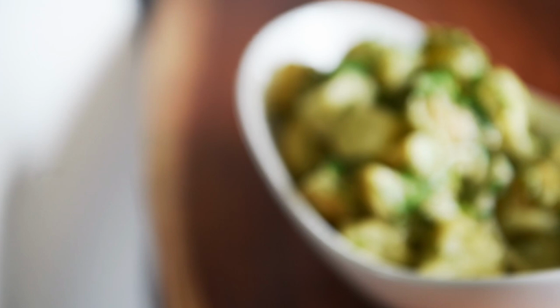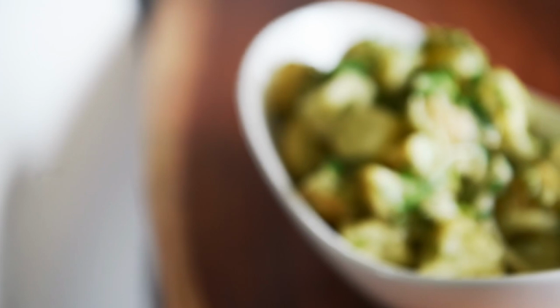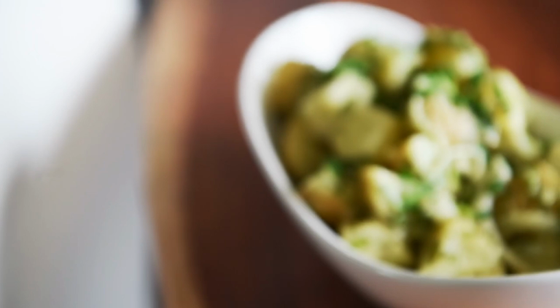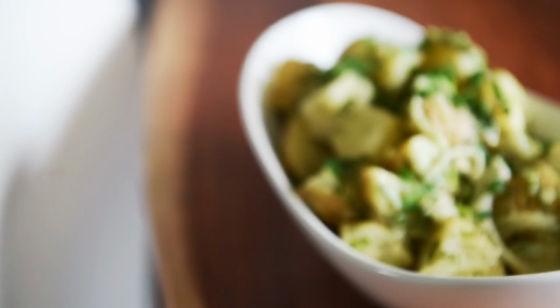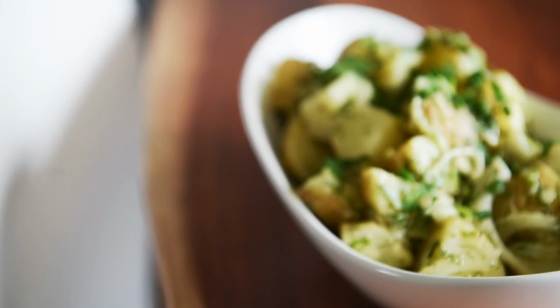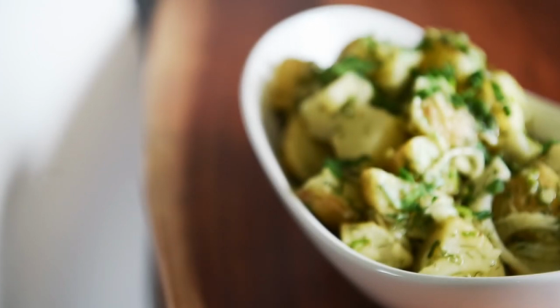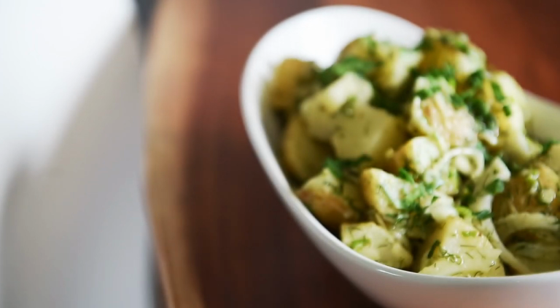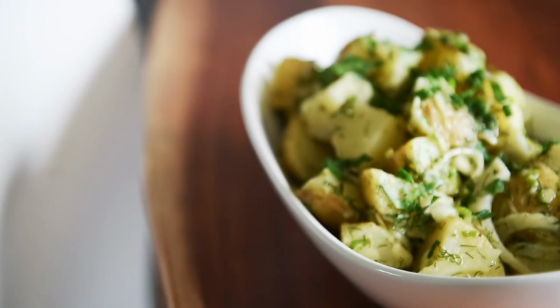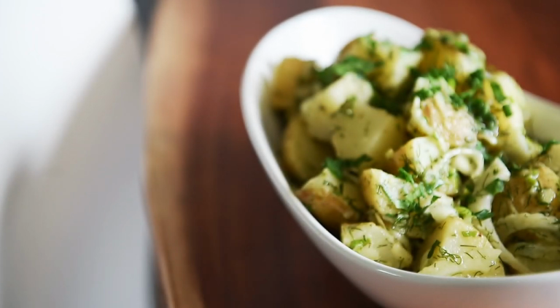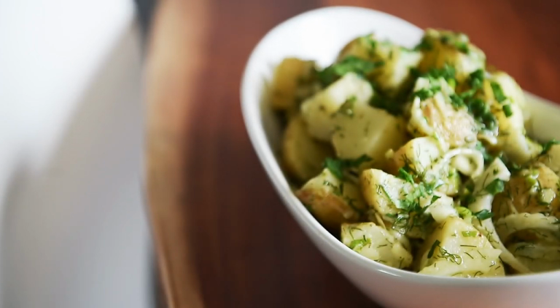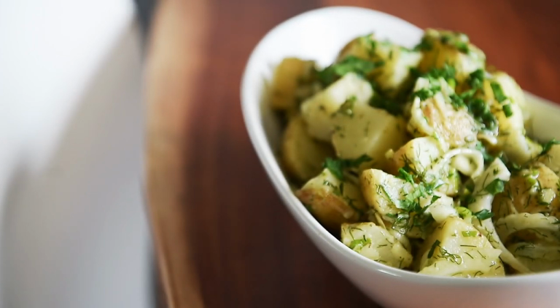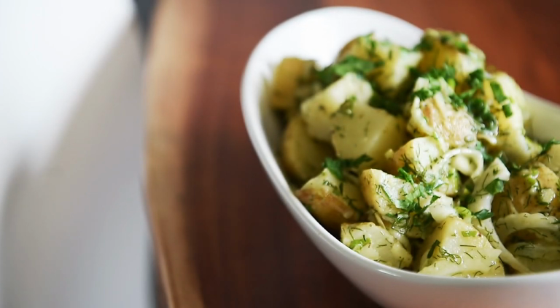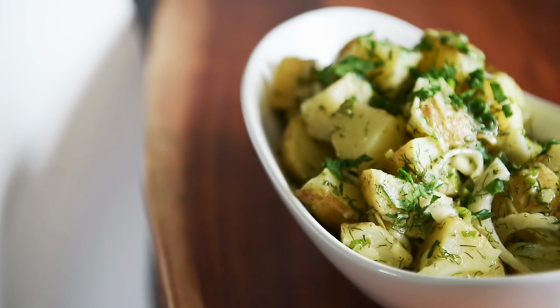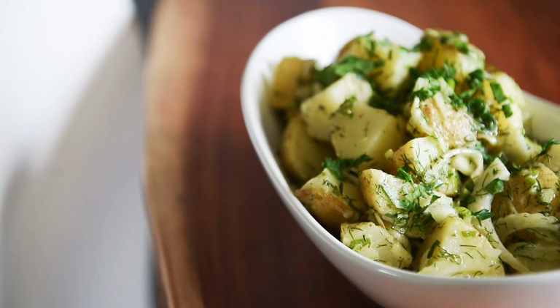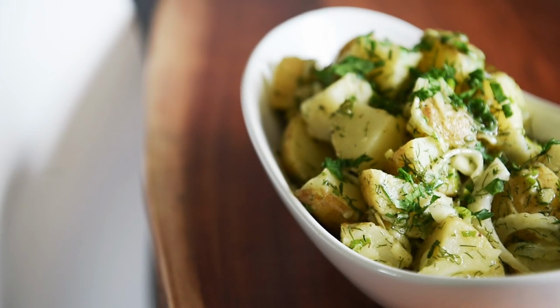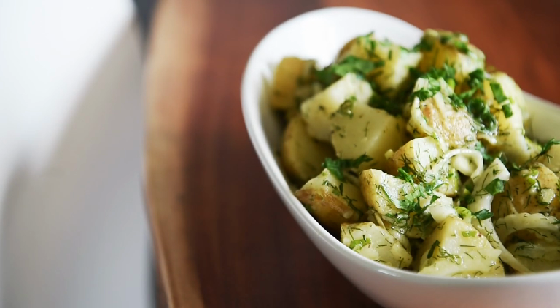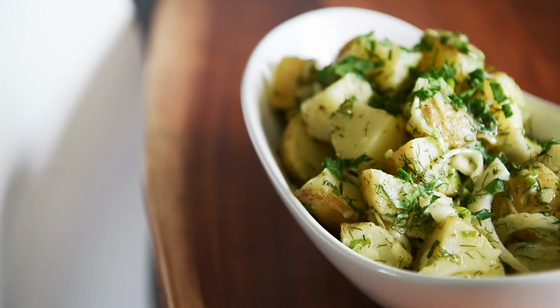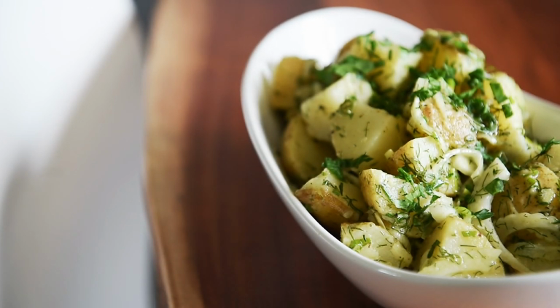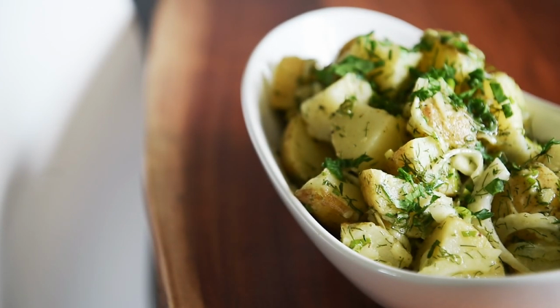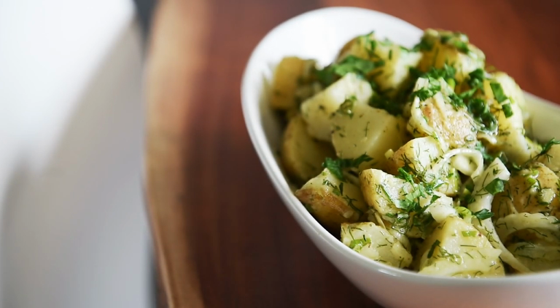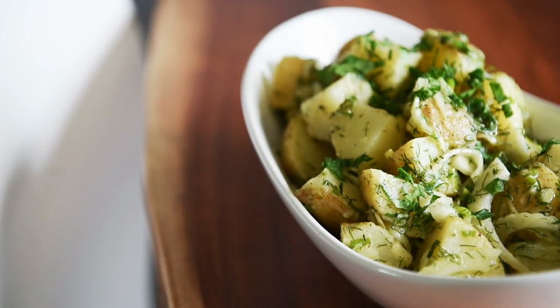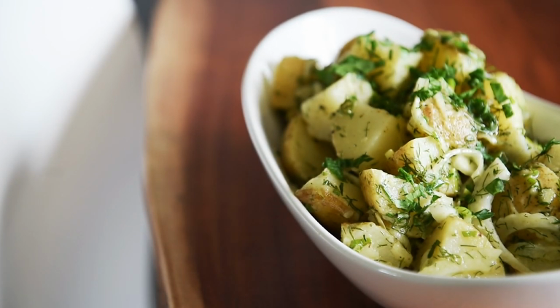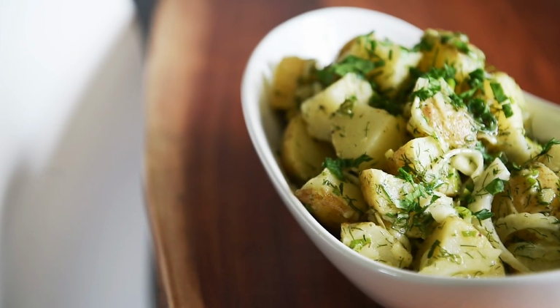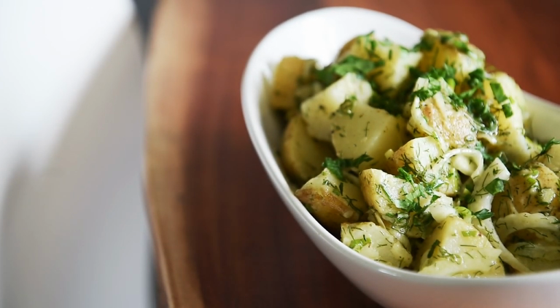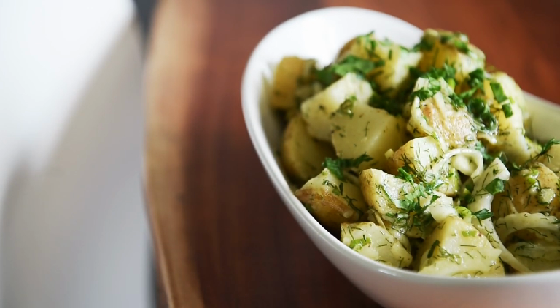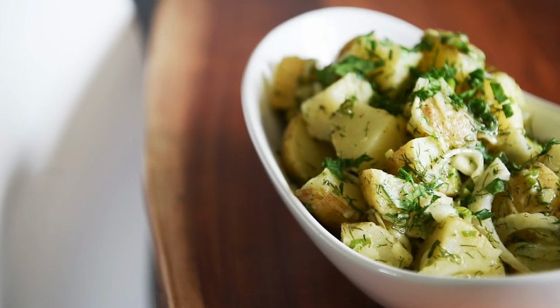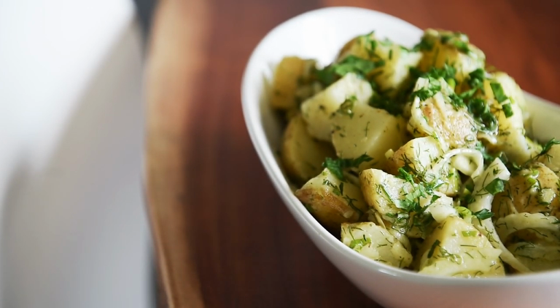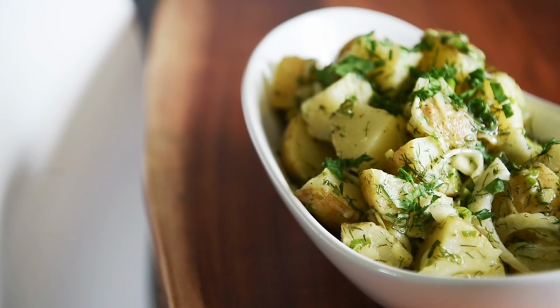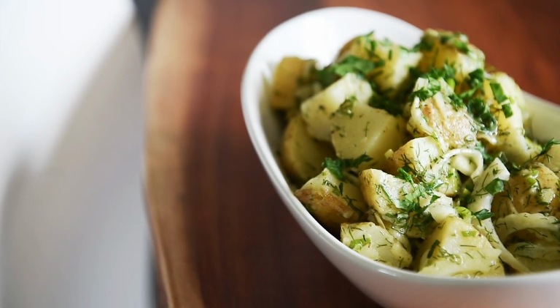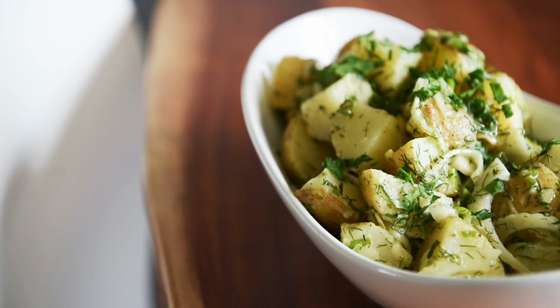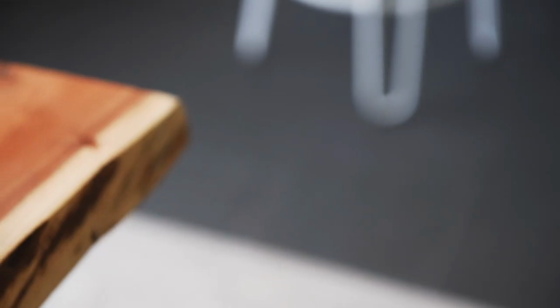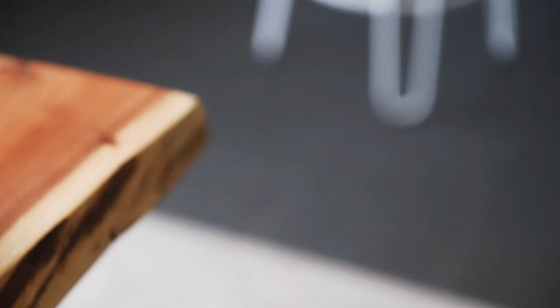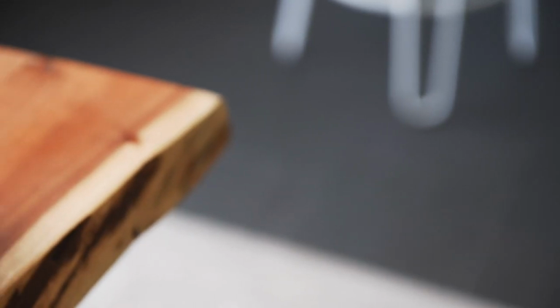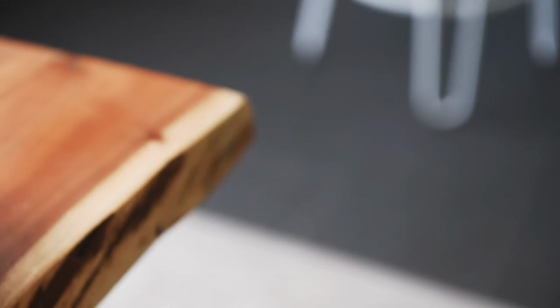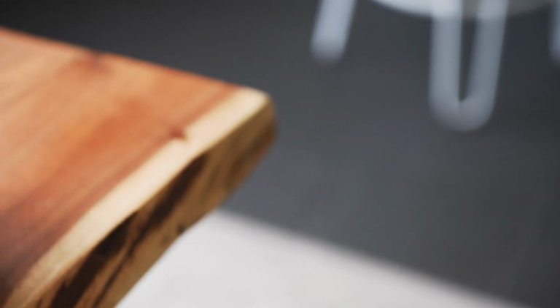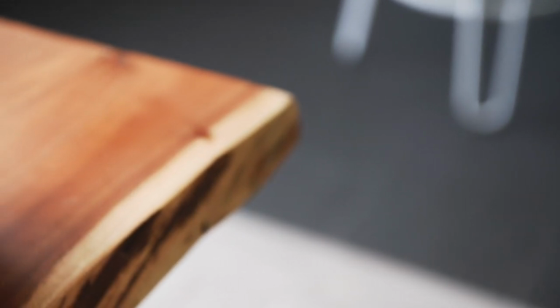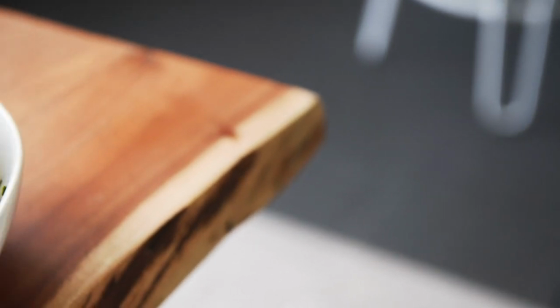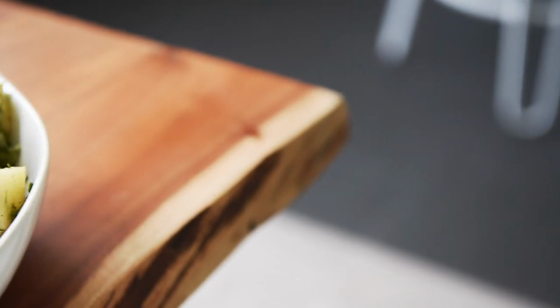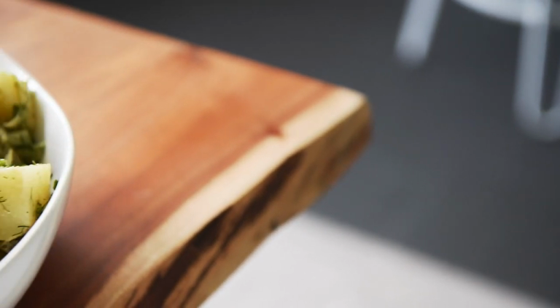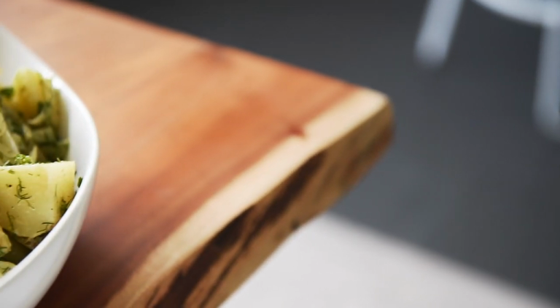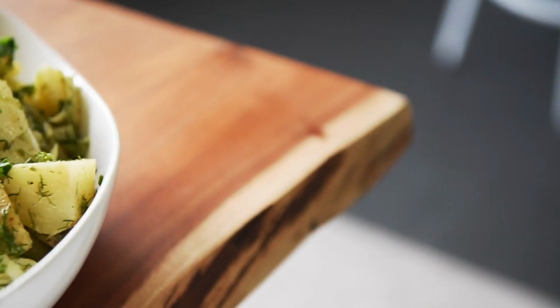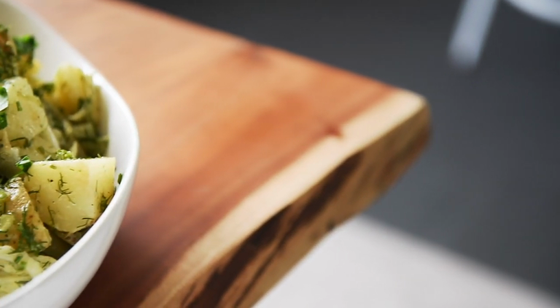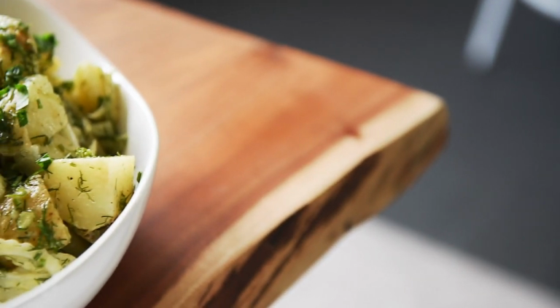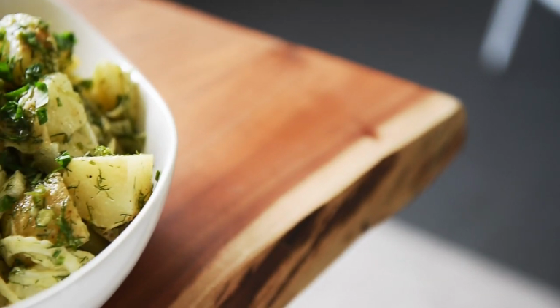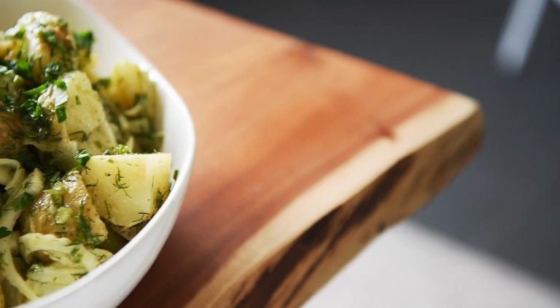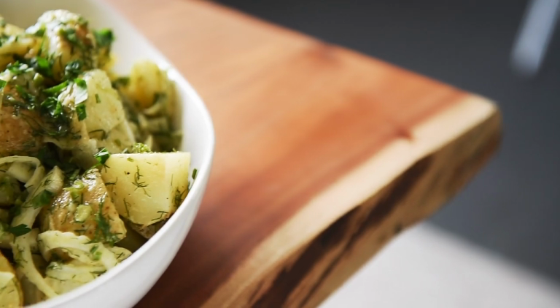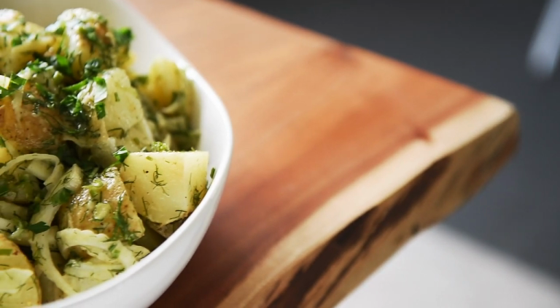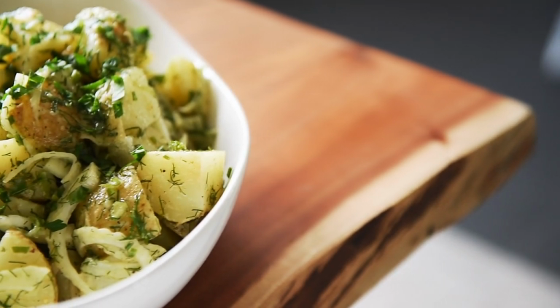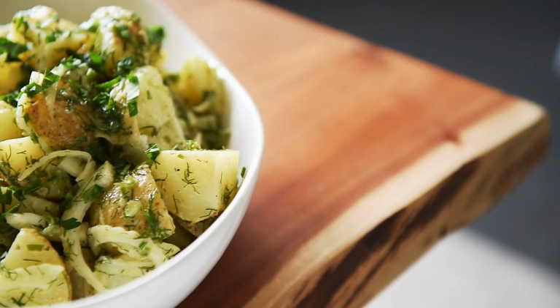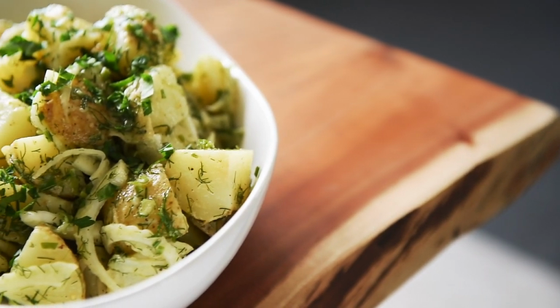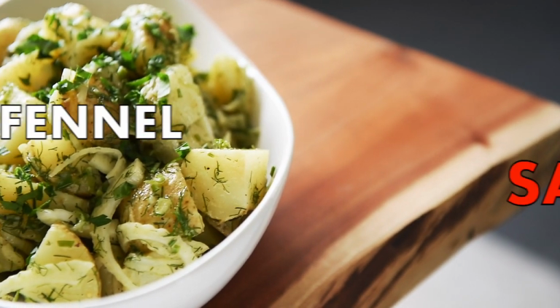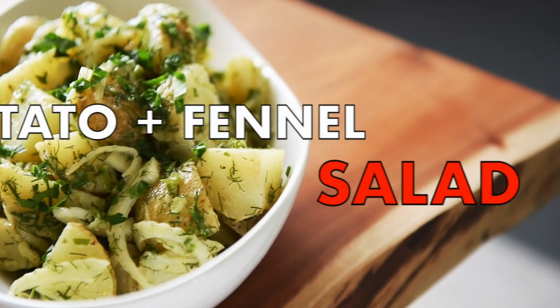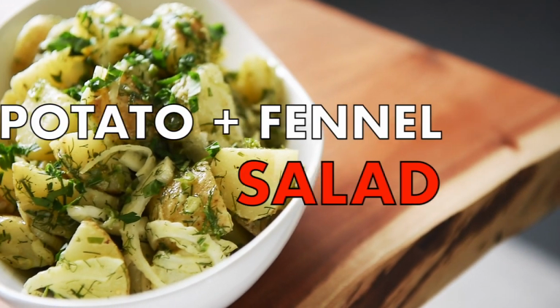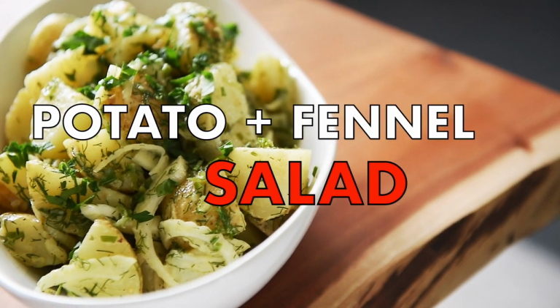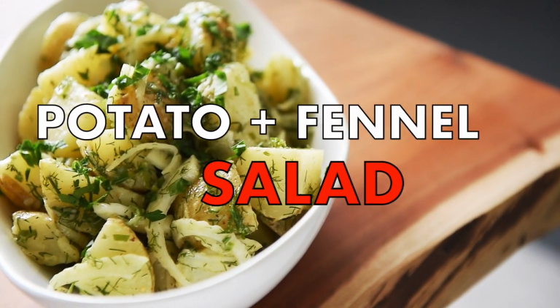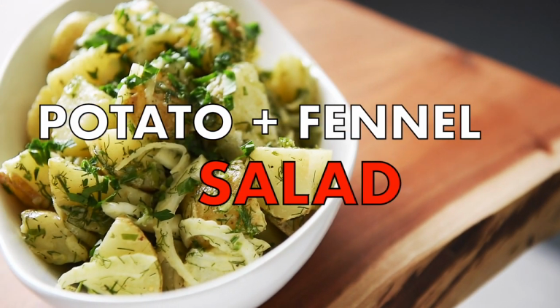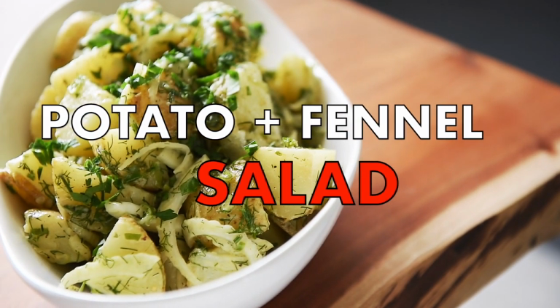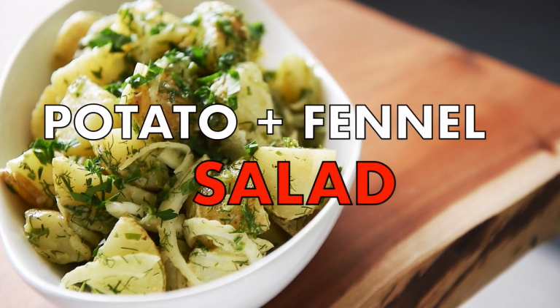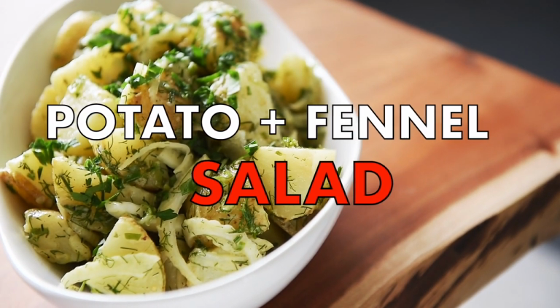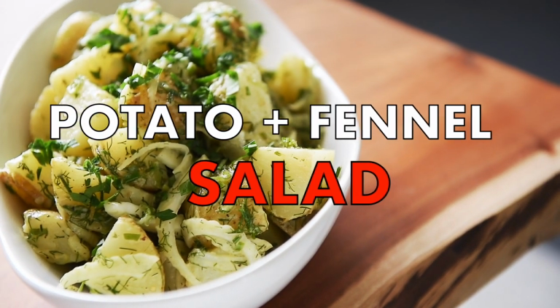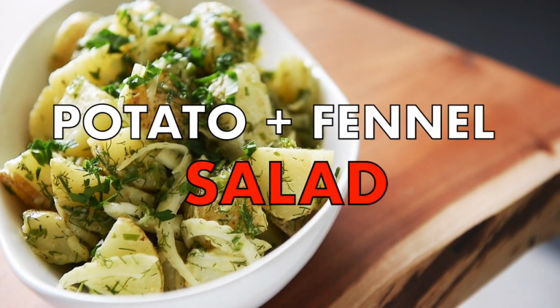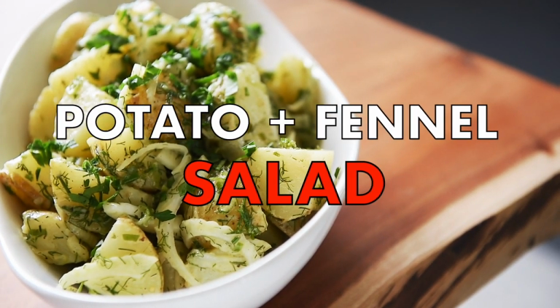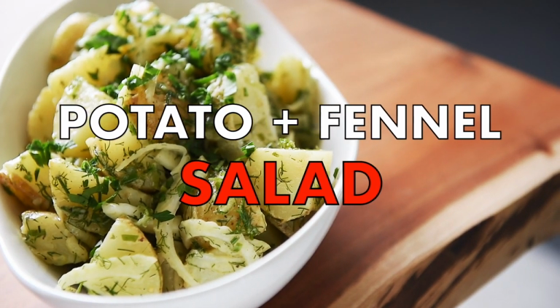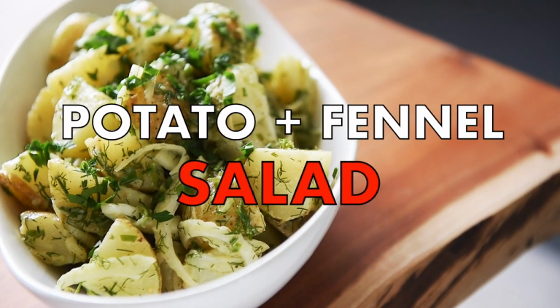On today's menu, a recipe so delicious your friends will definitely be rooting for. Potato fennel salad.